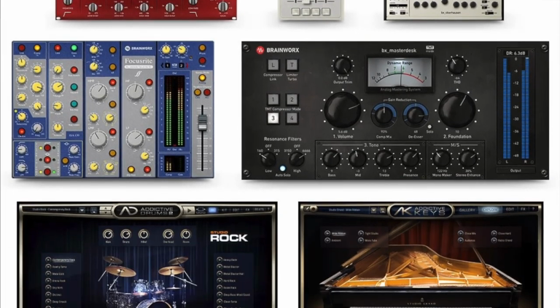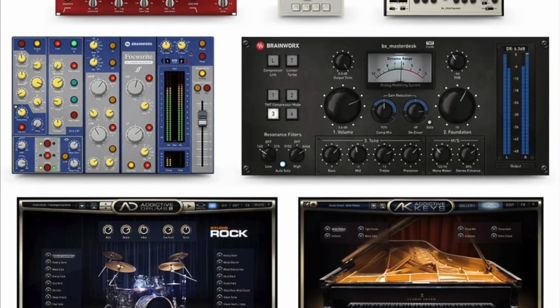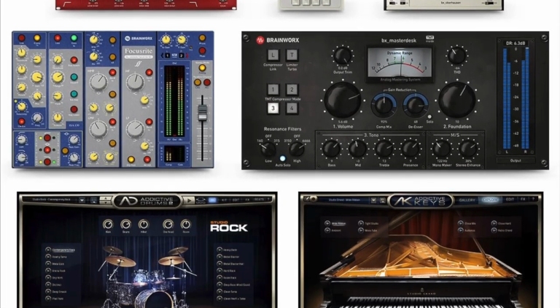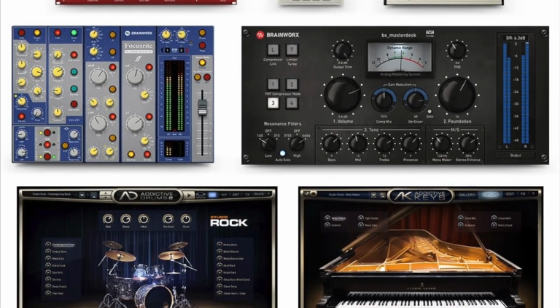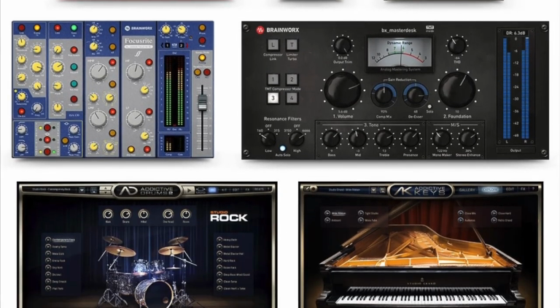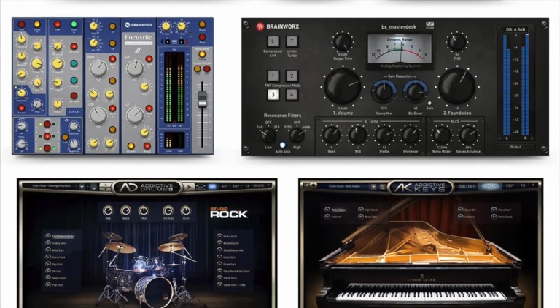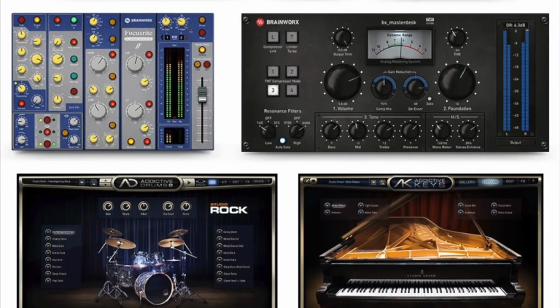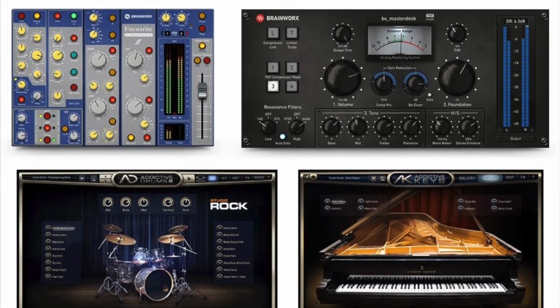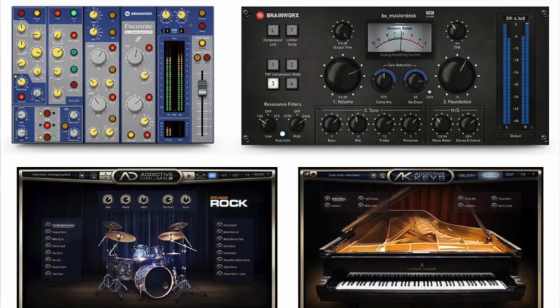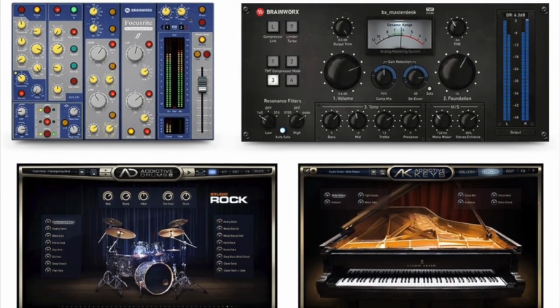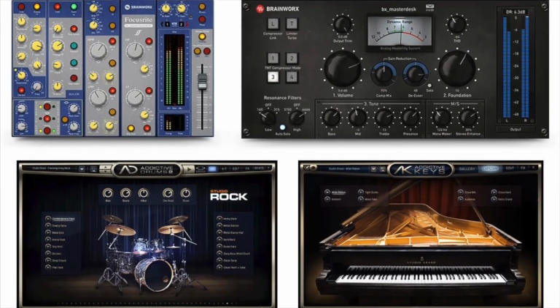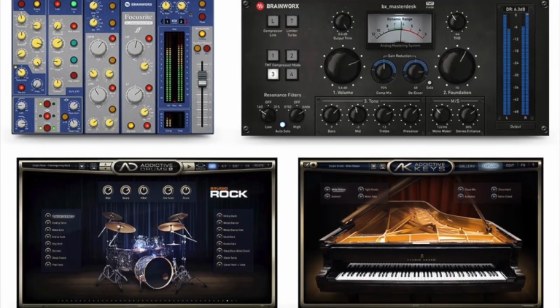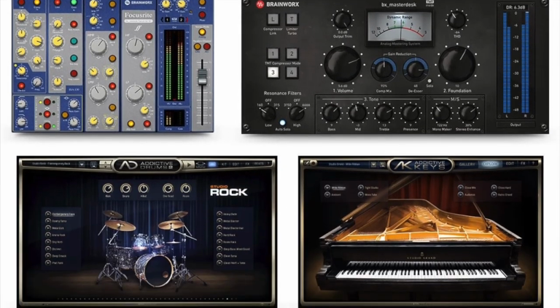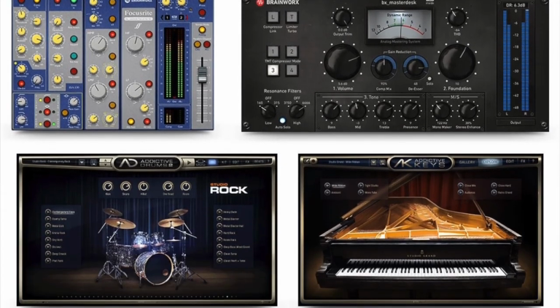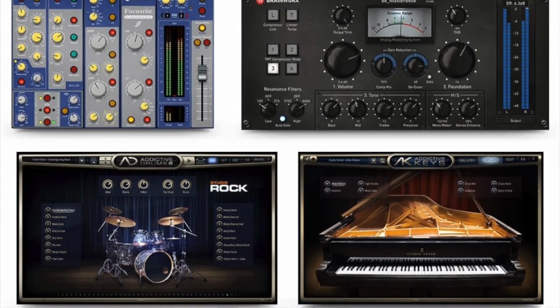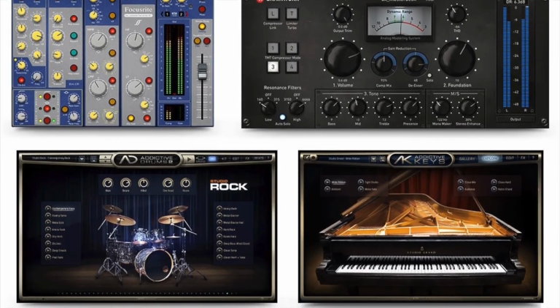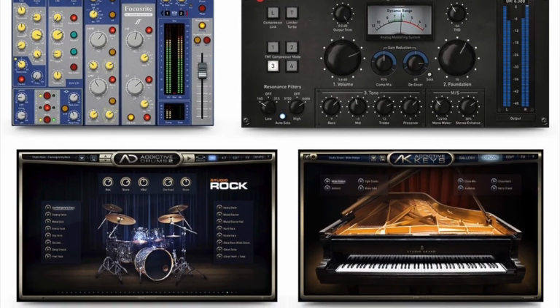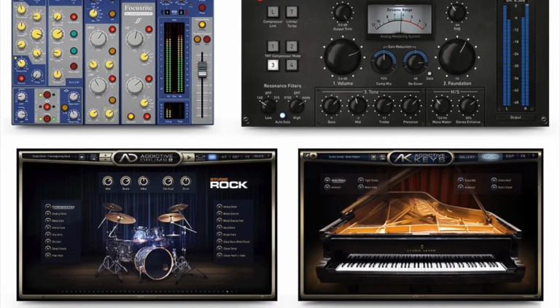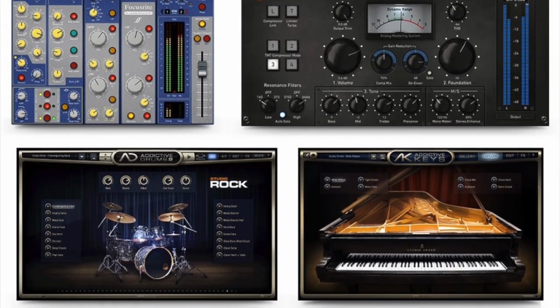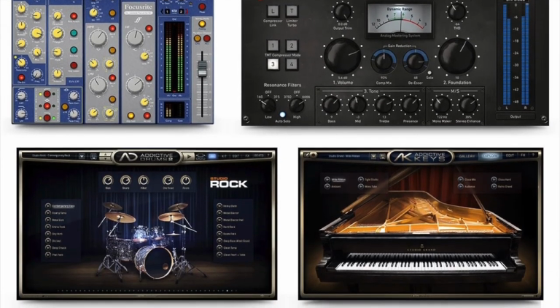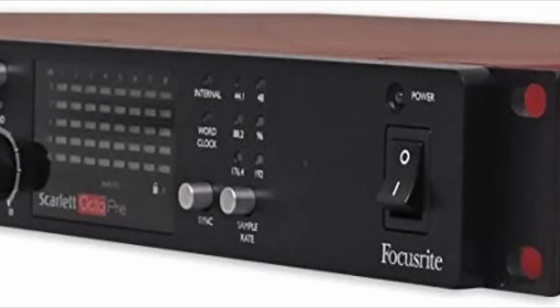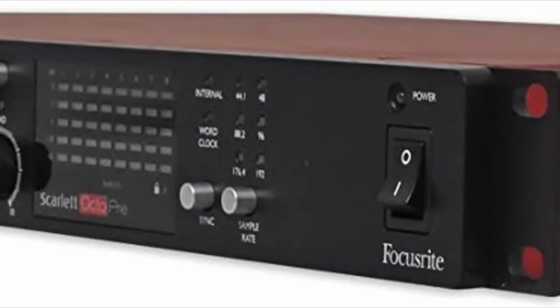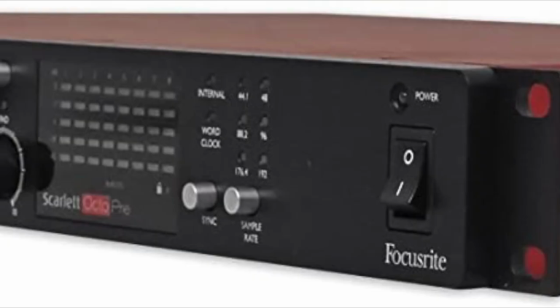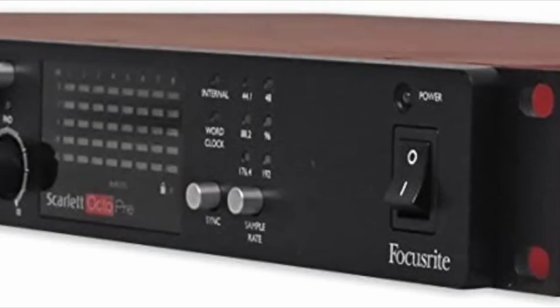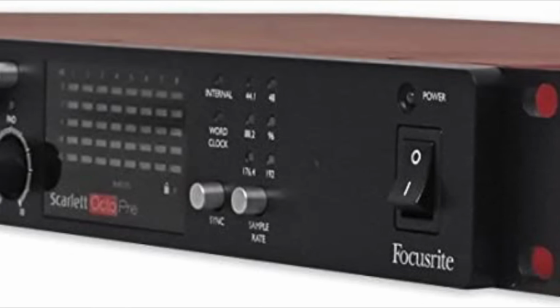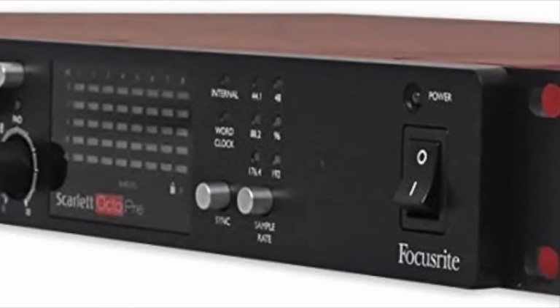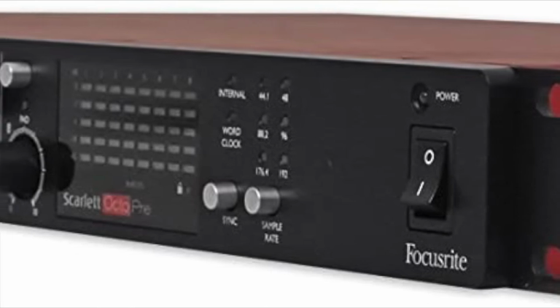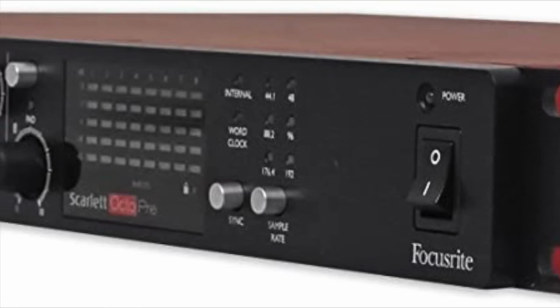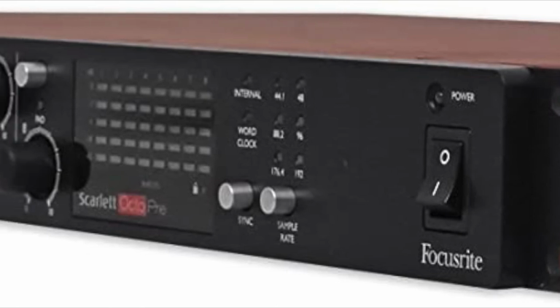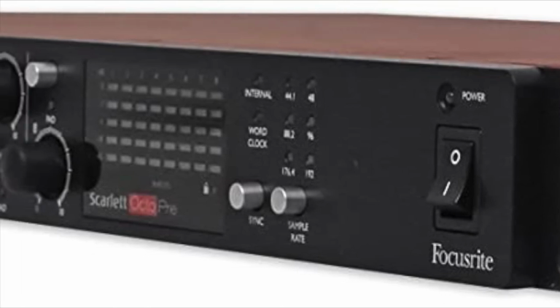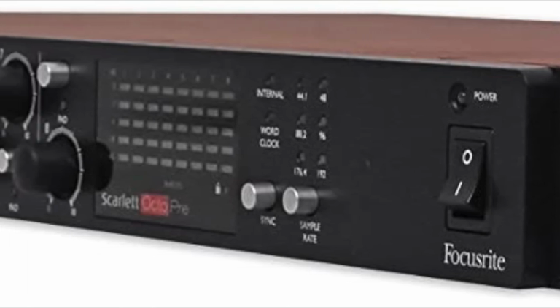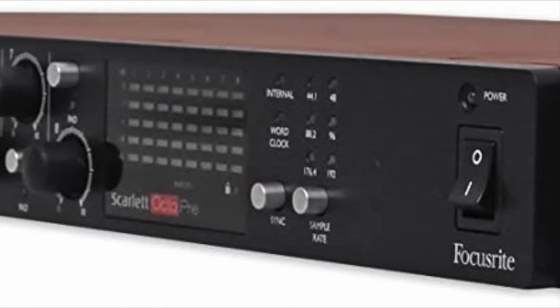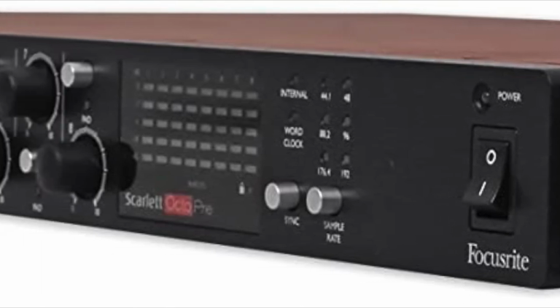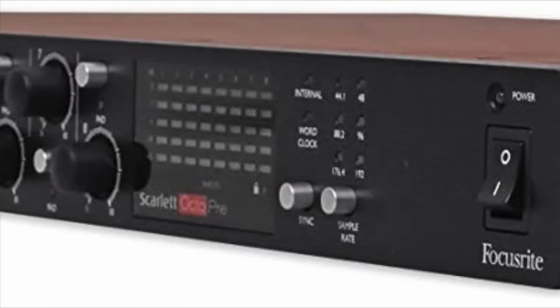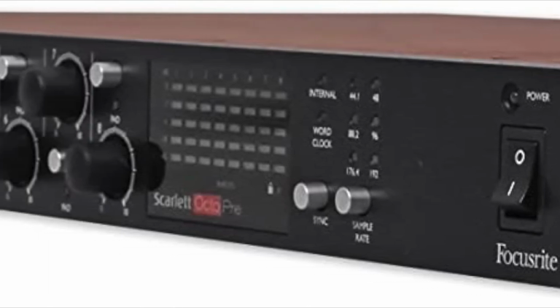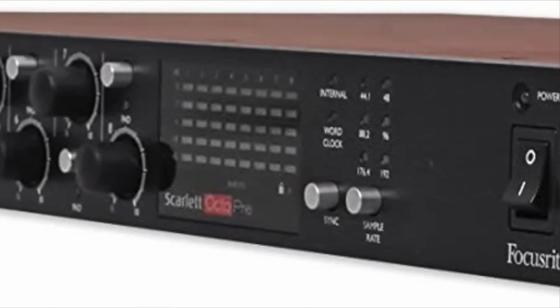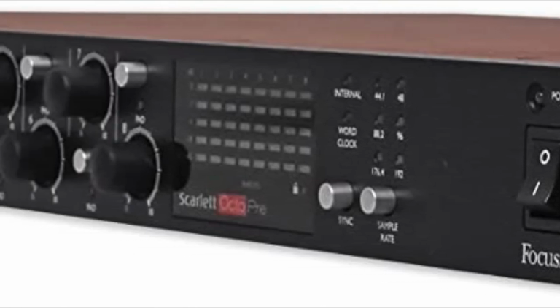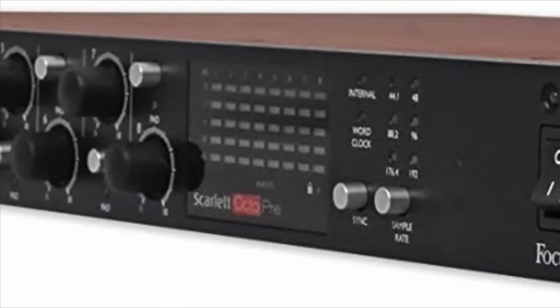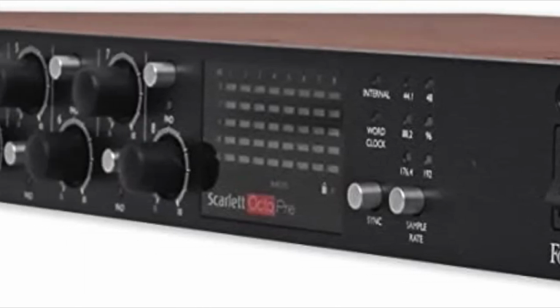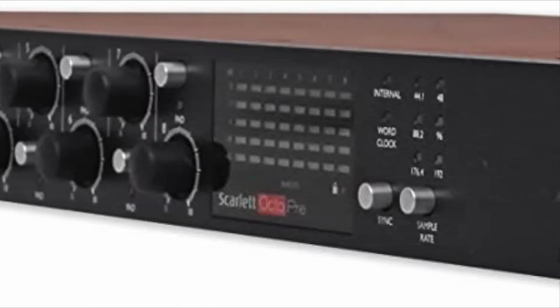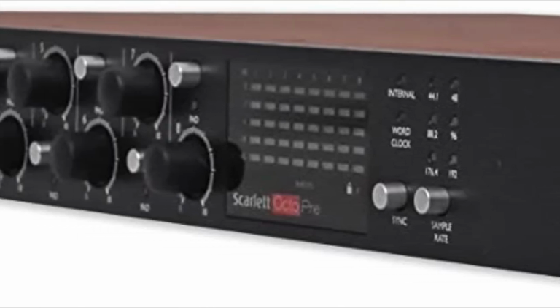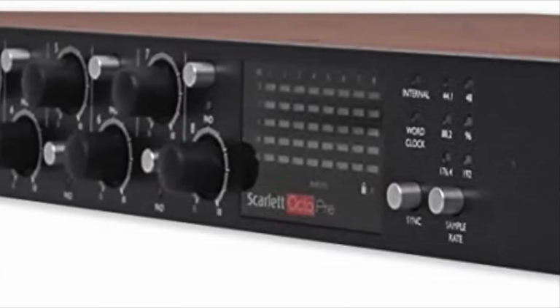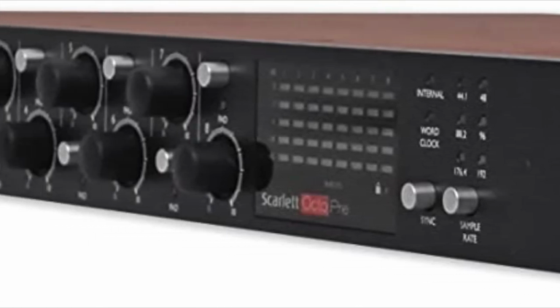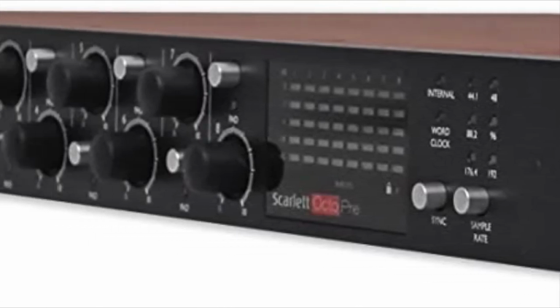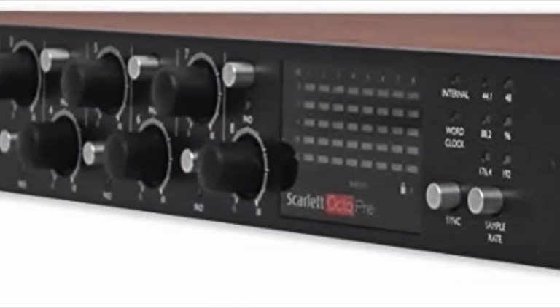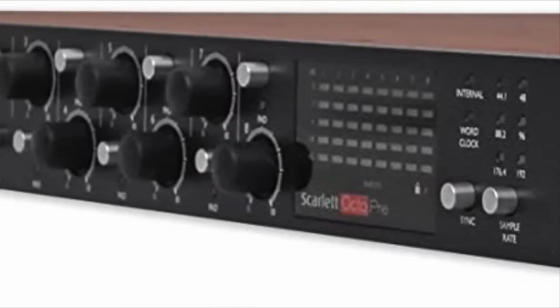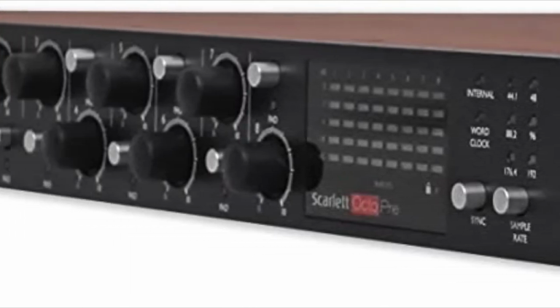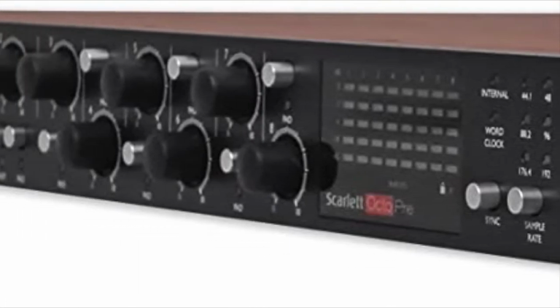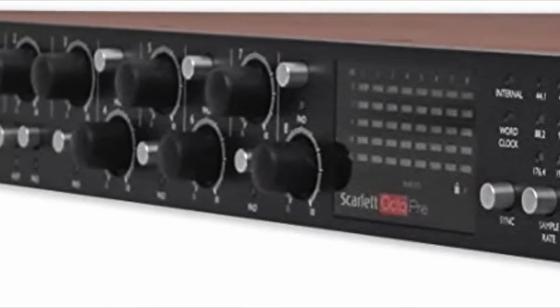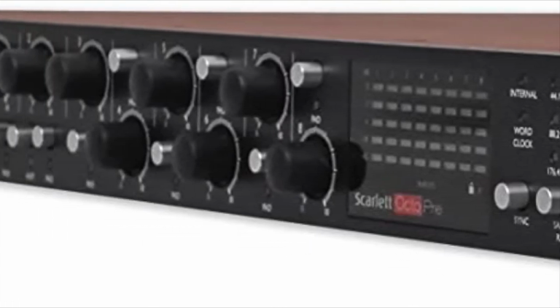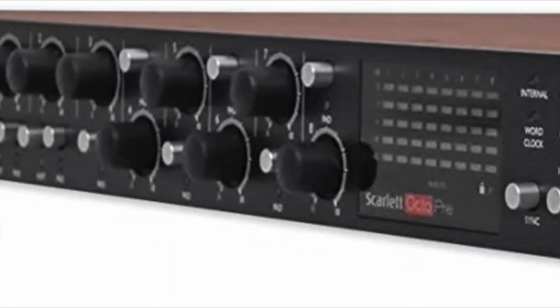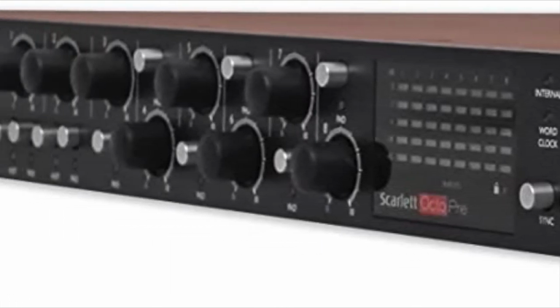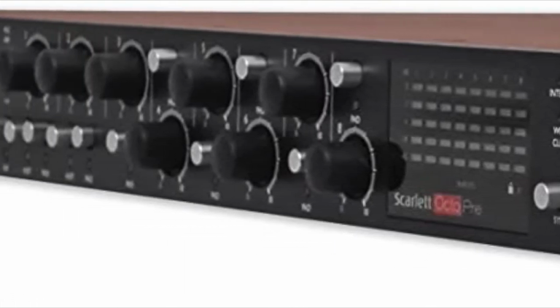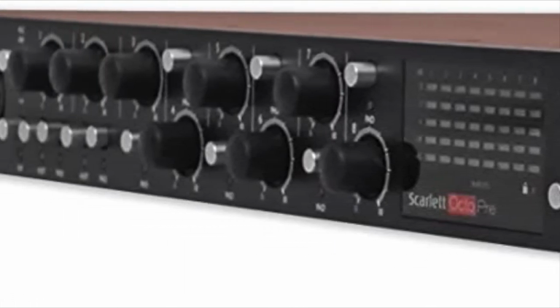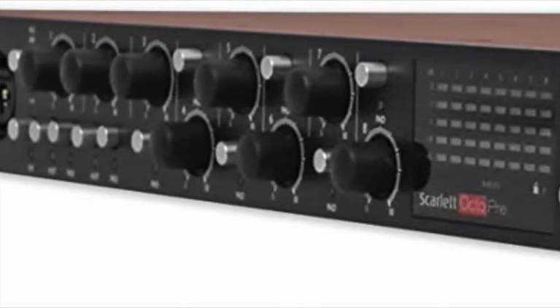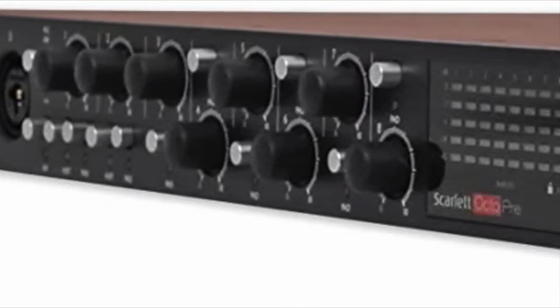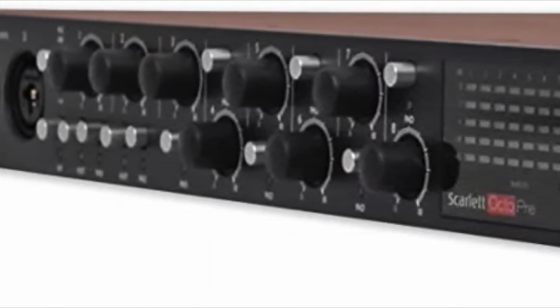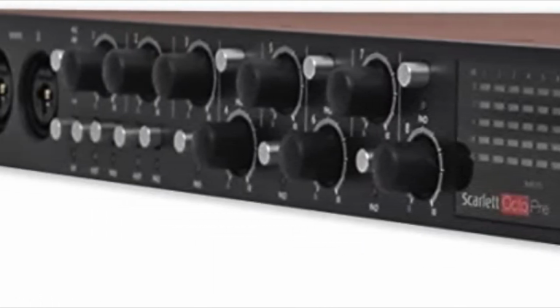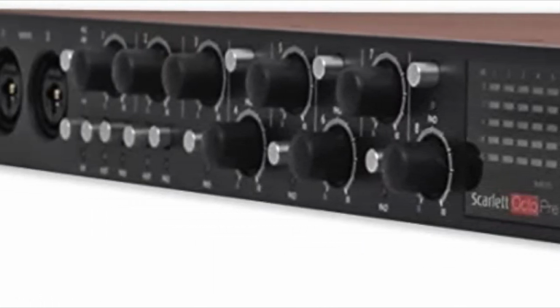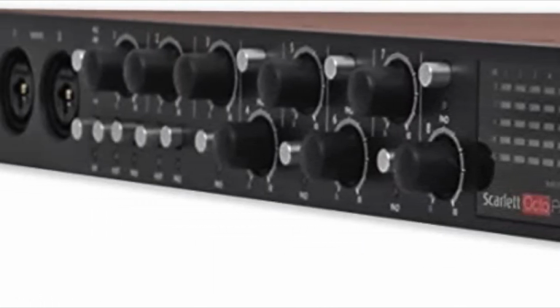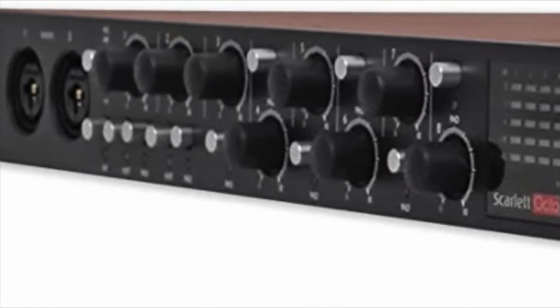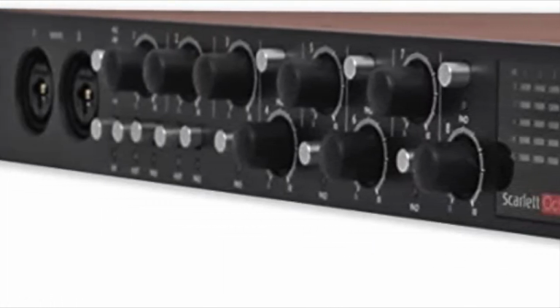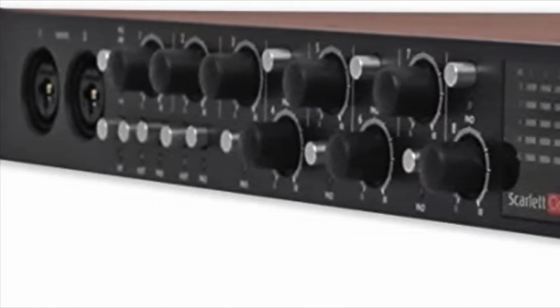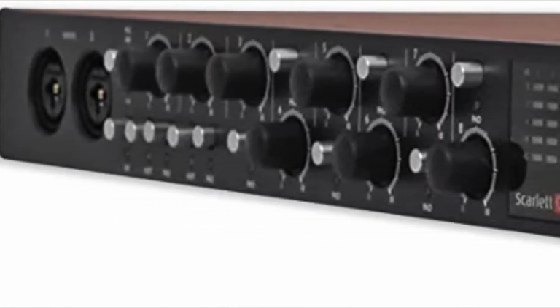Focusrite Plugin Collective: get a new plugin and exclusive offers from a new partner every few months. Note: the ADAT cable is sold separately.